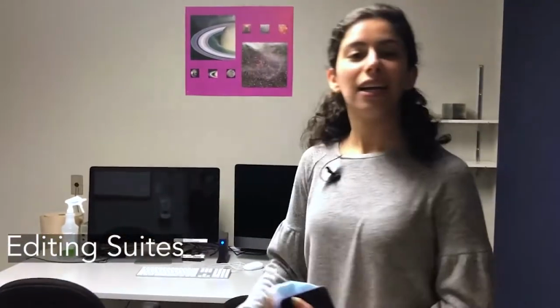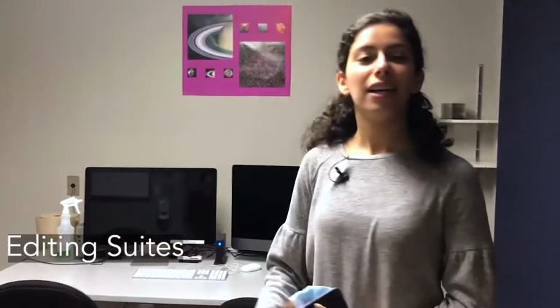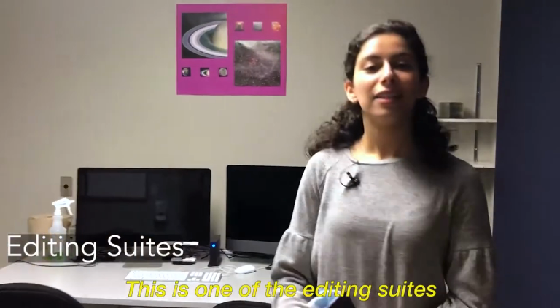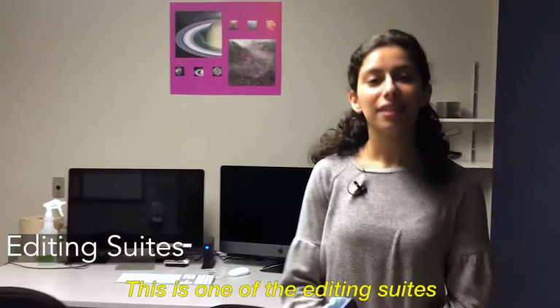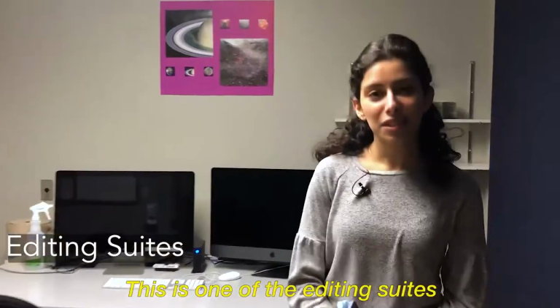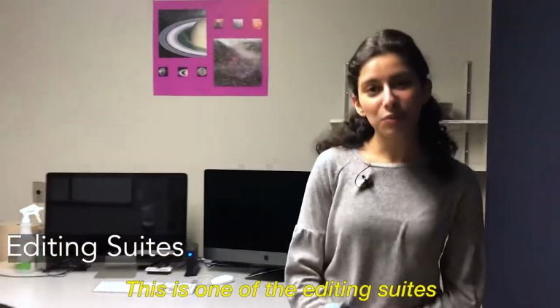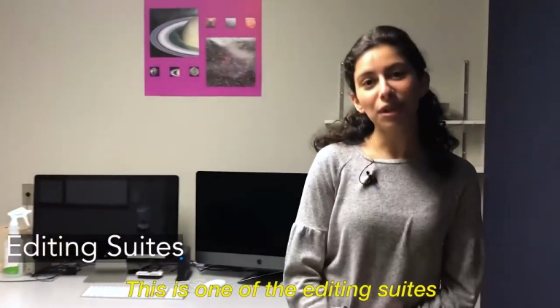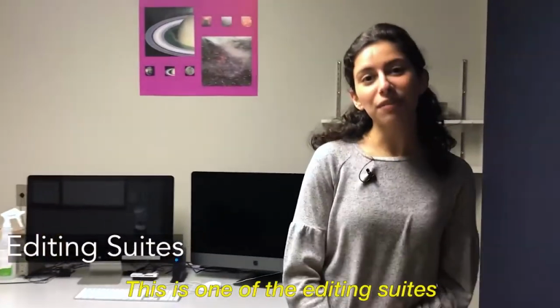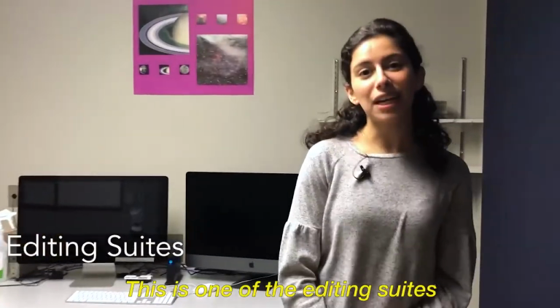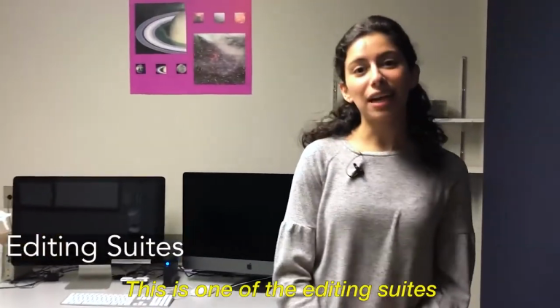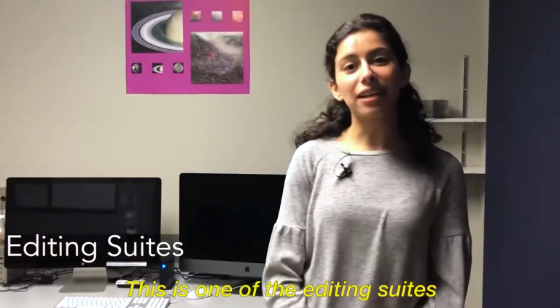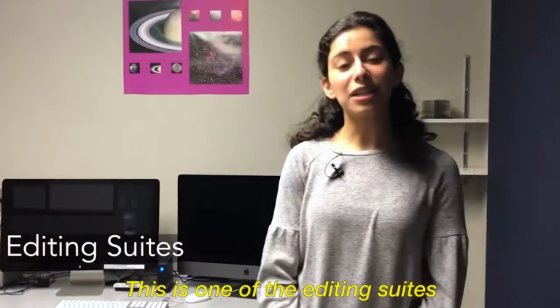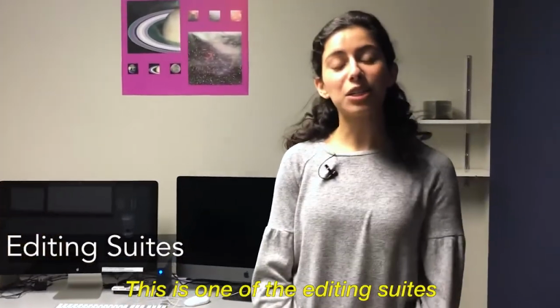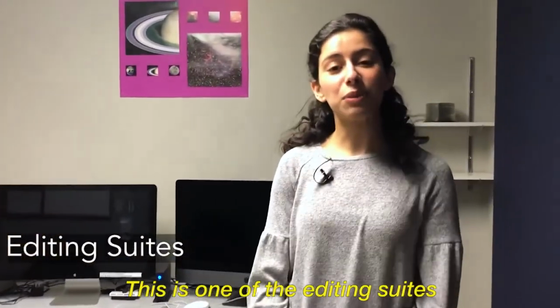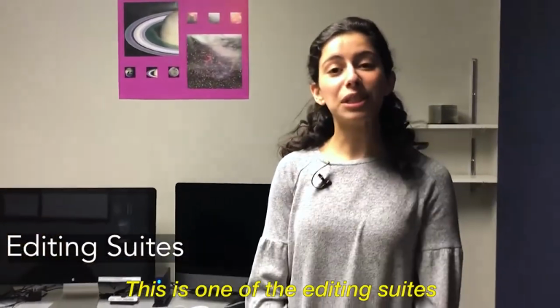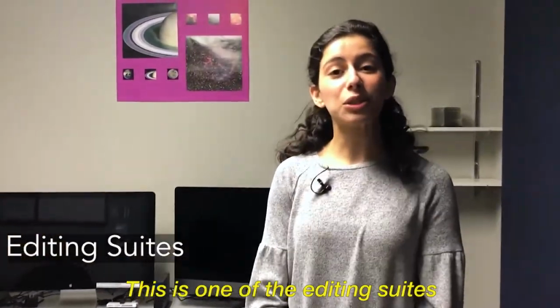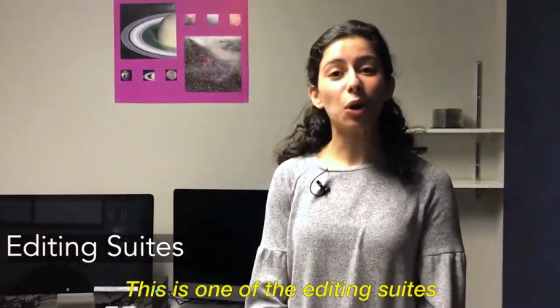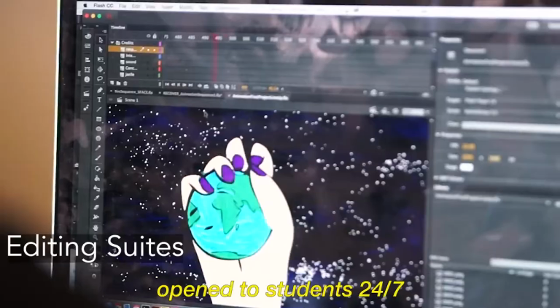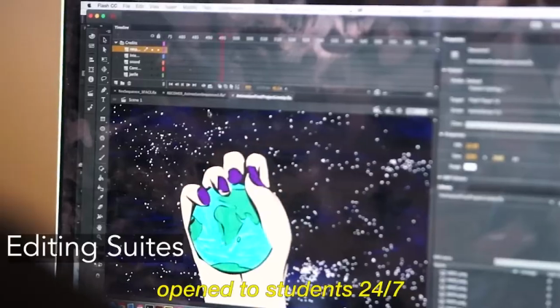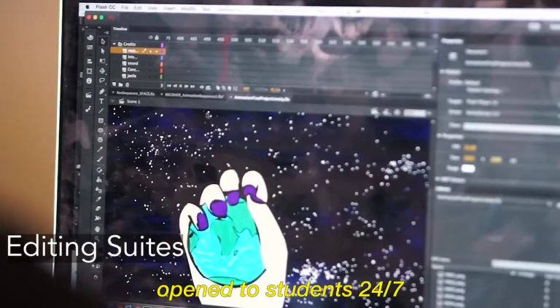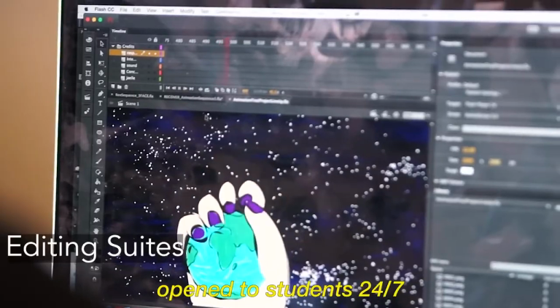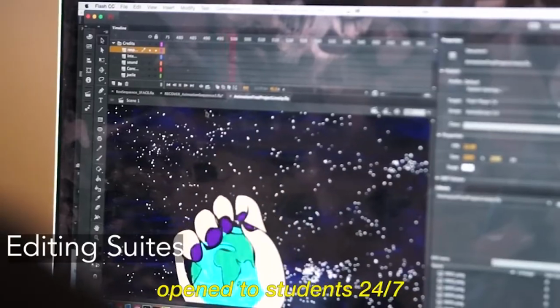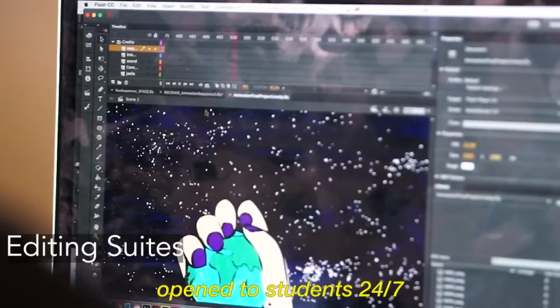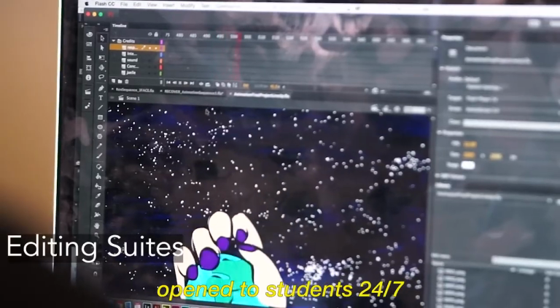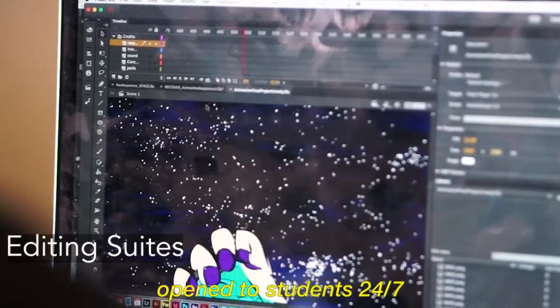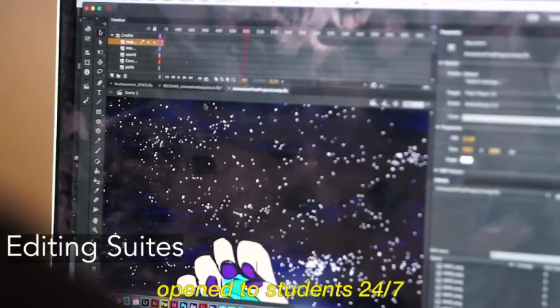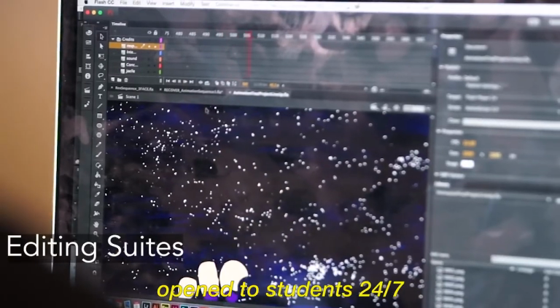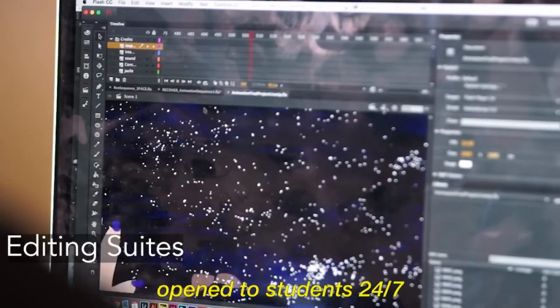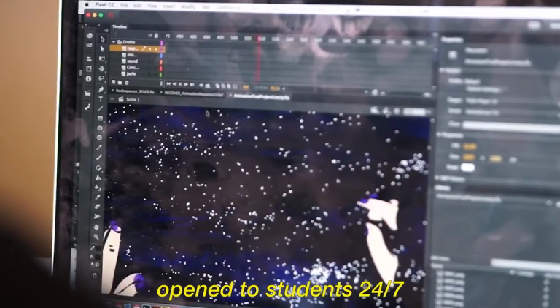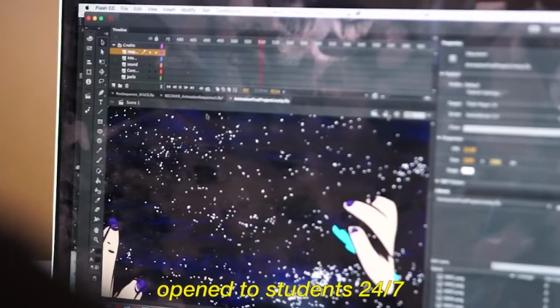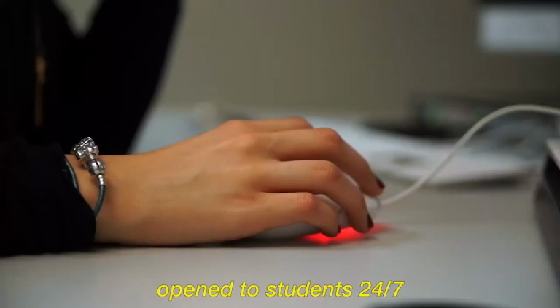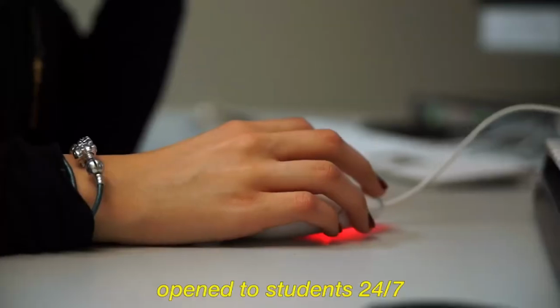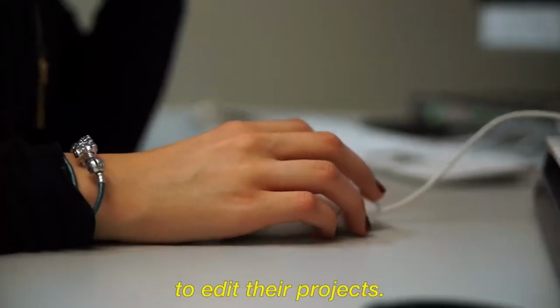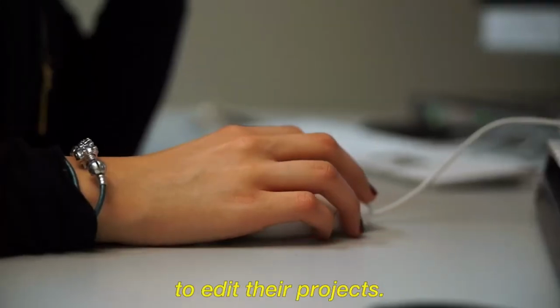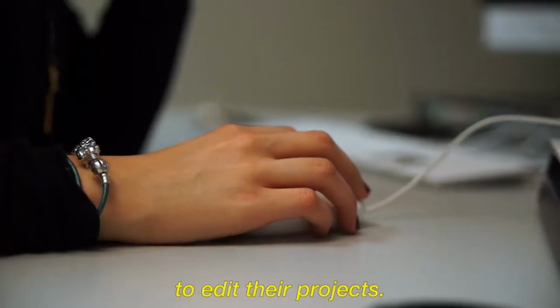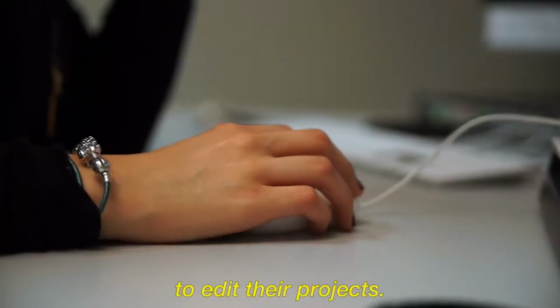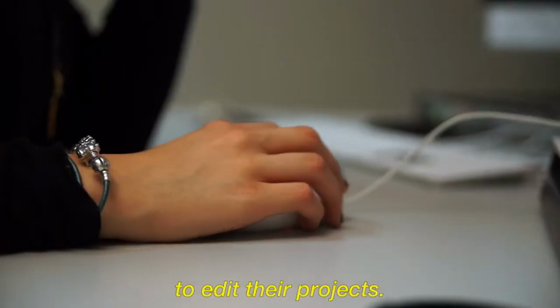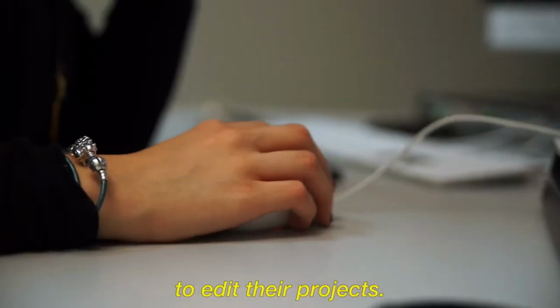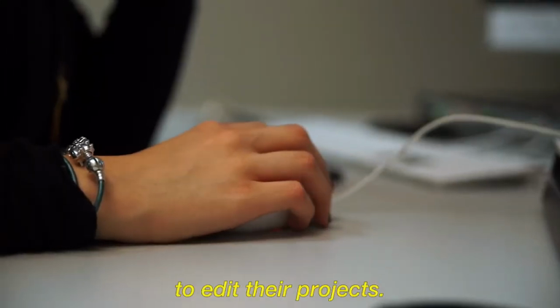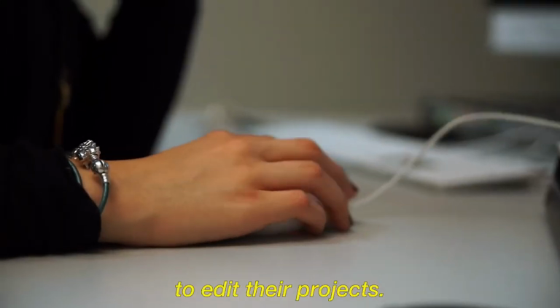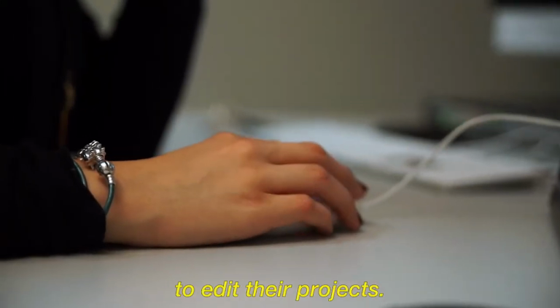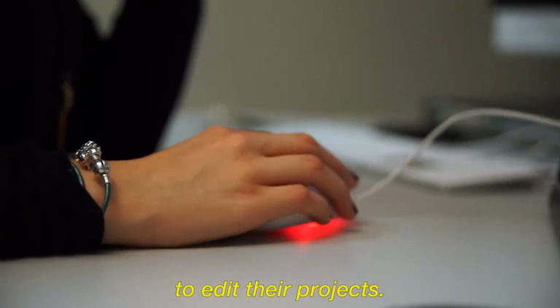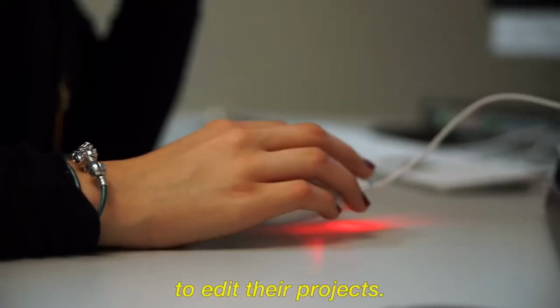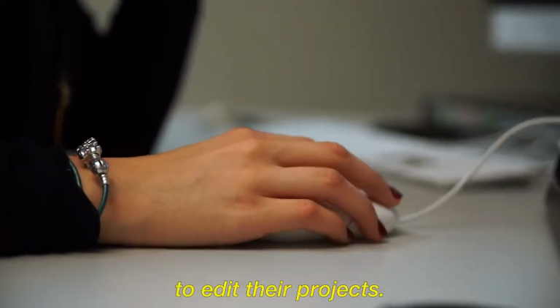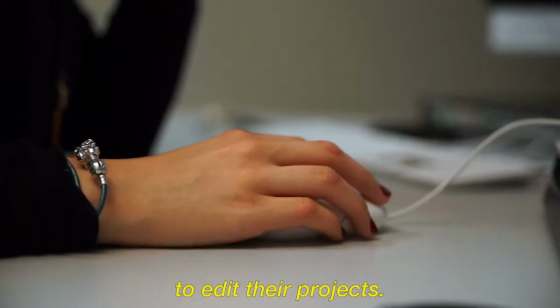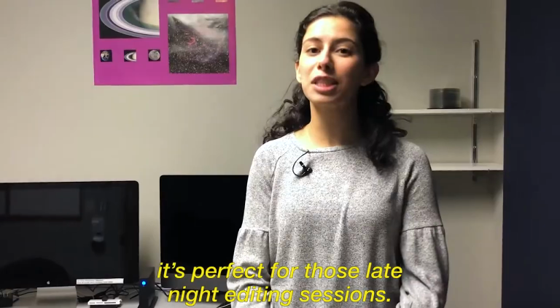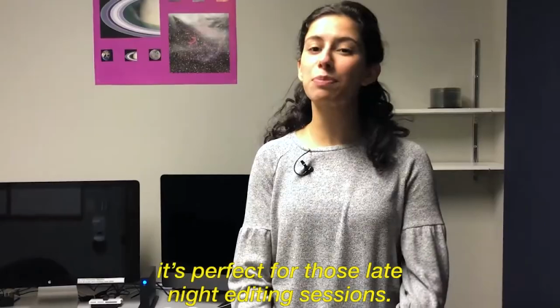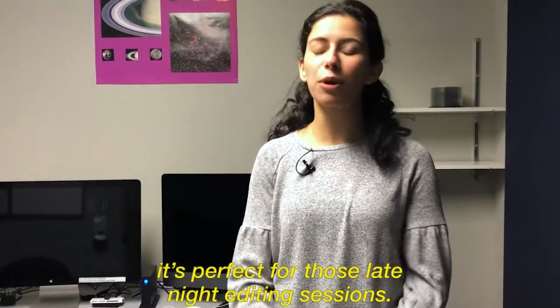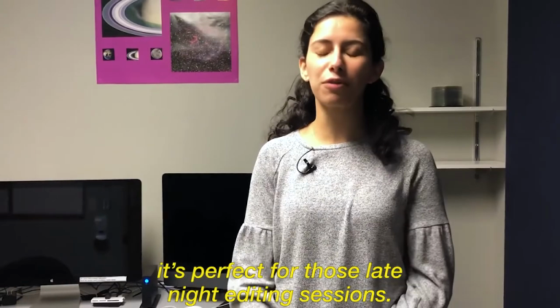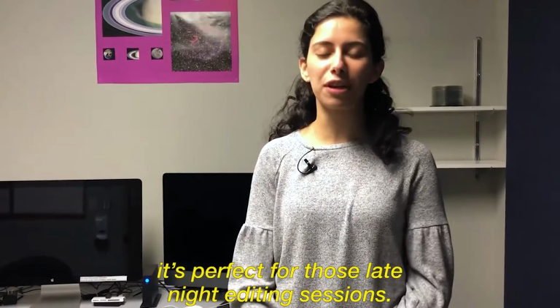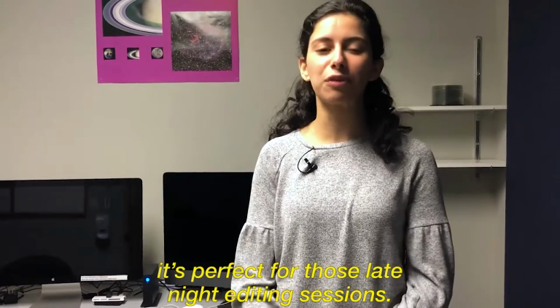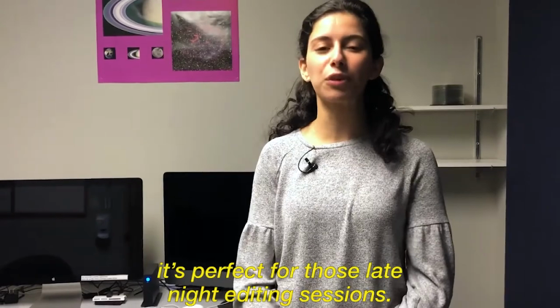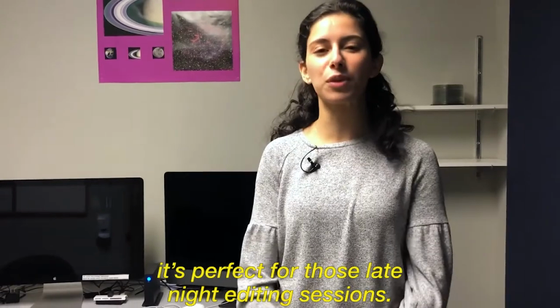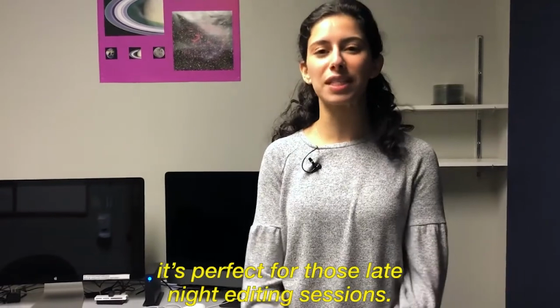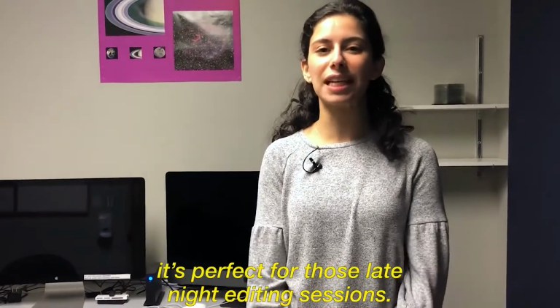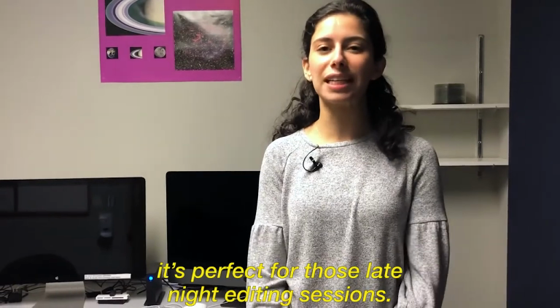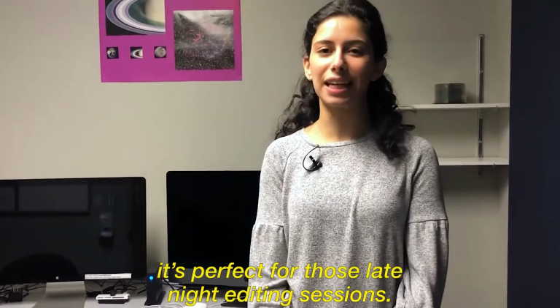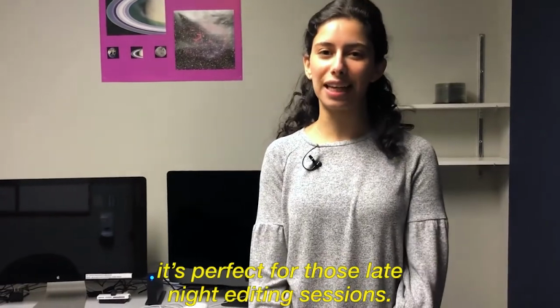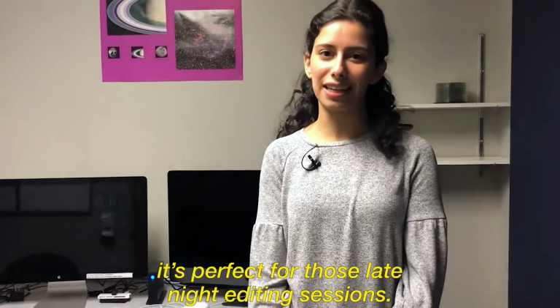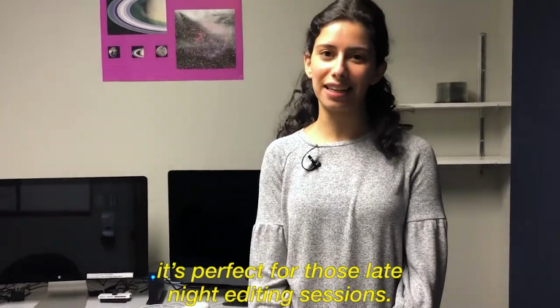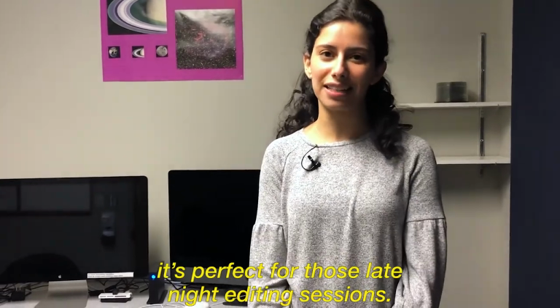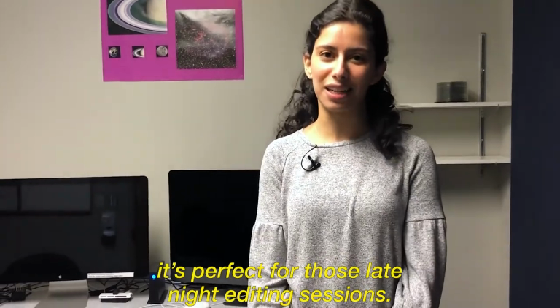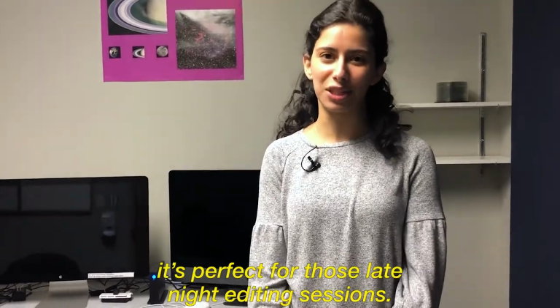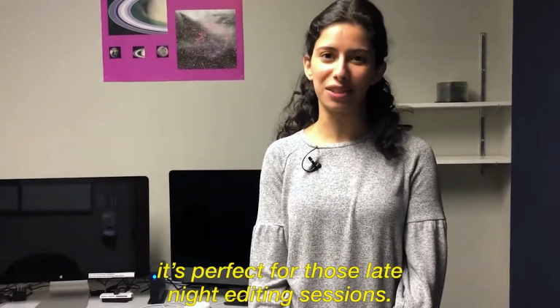This is one of the editing suites open to students 24/7 to edit their projects. It's perfect for those late-night editing sessions.